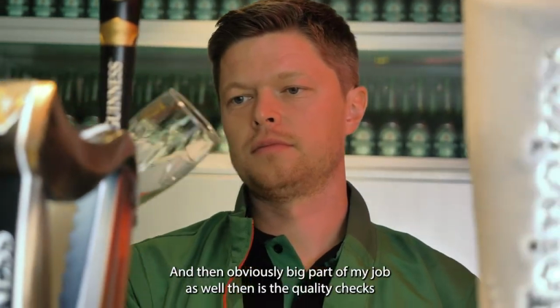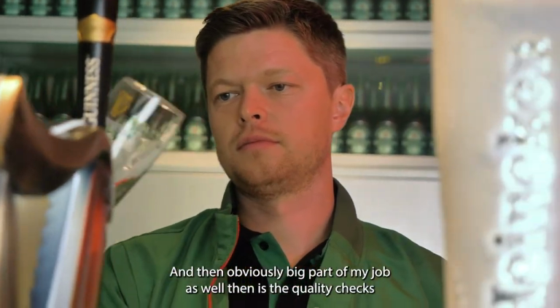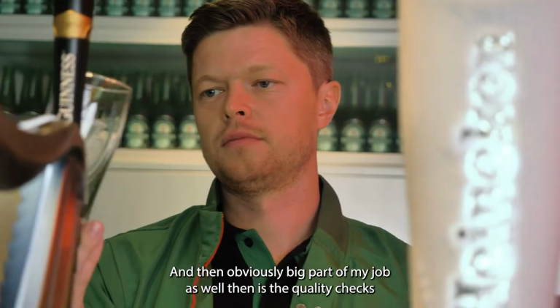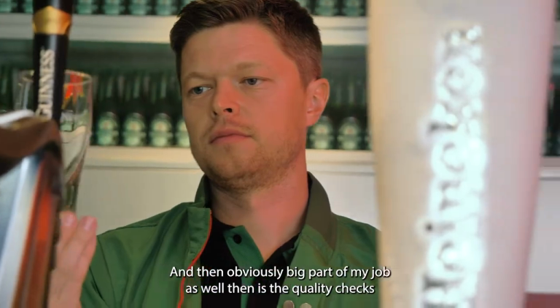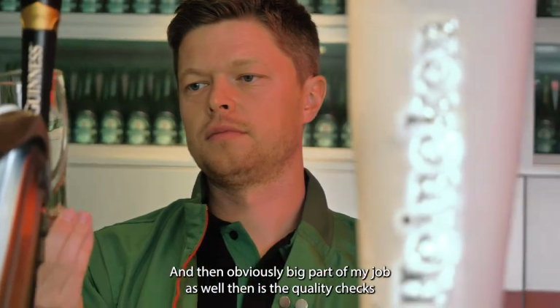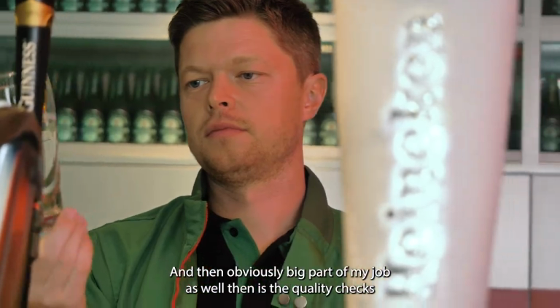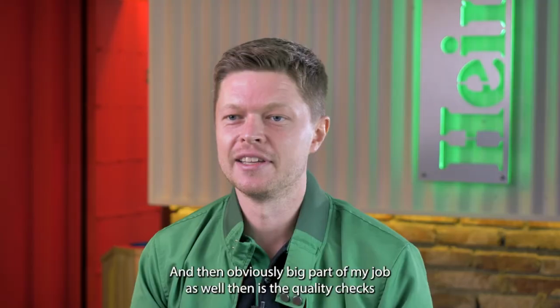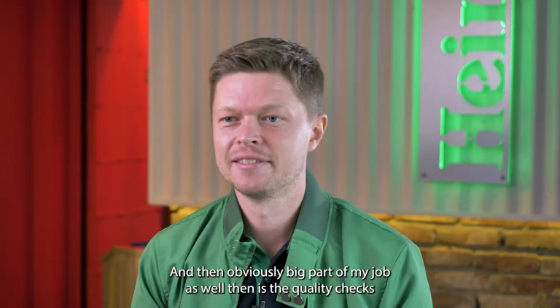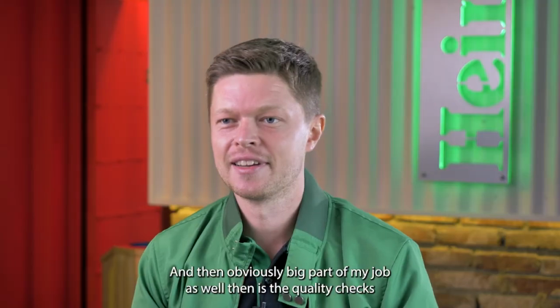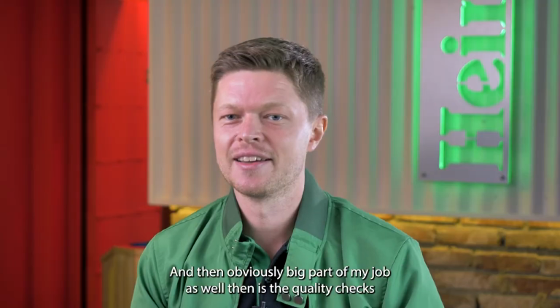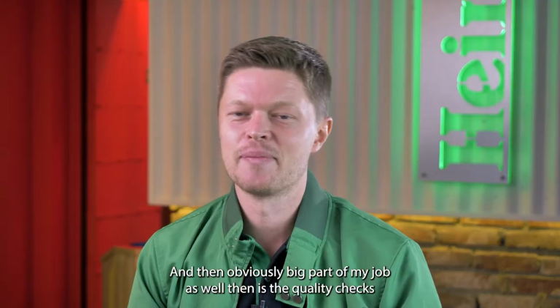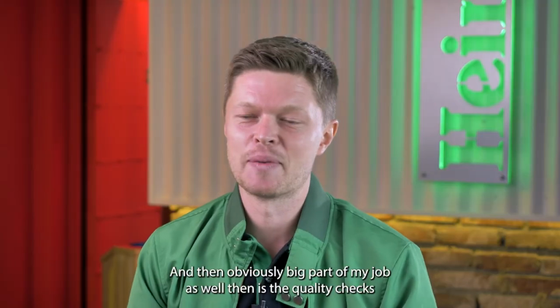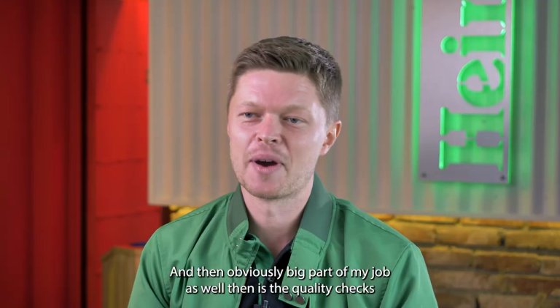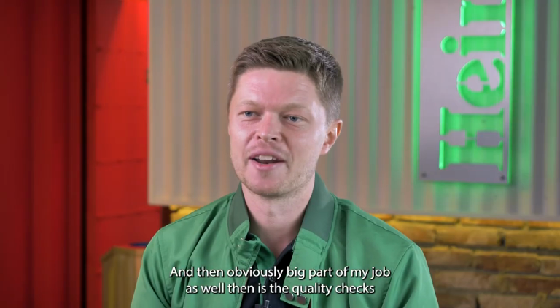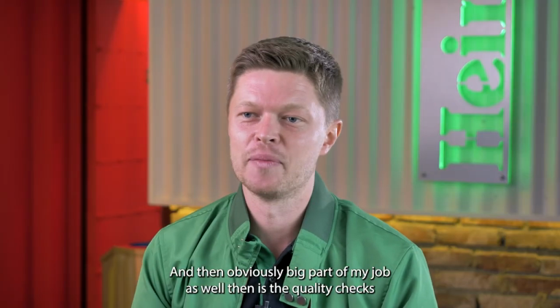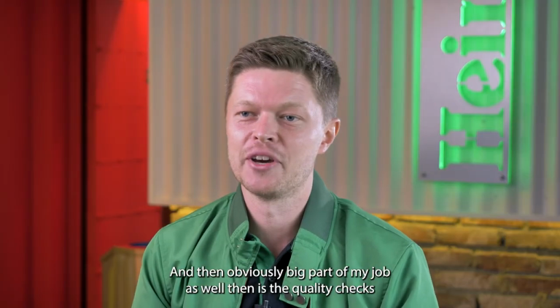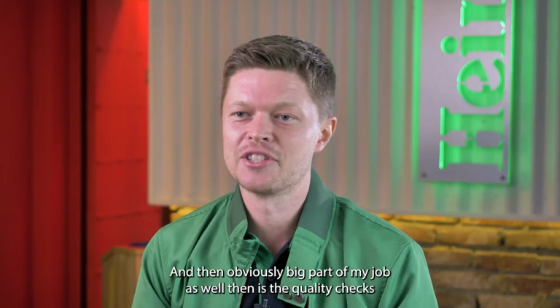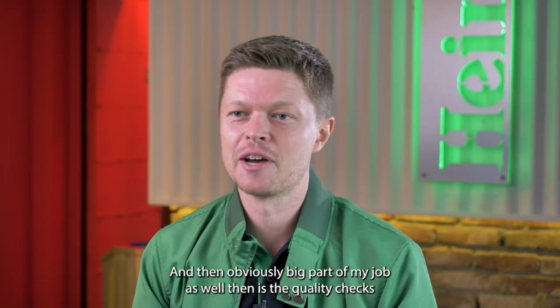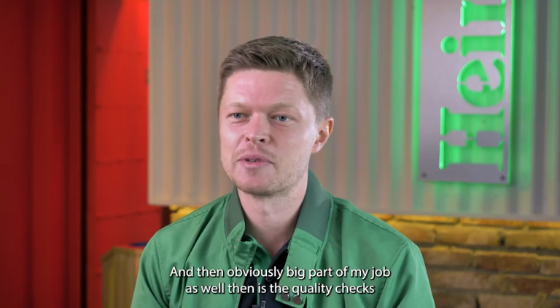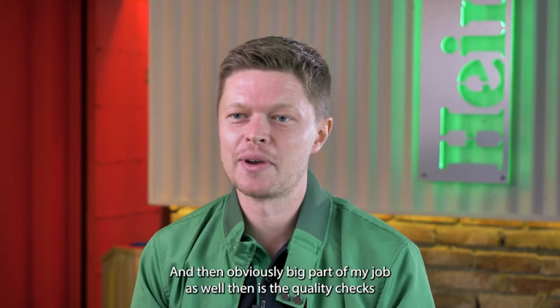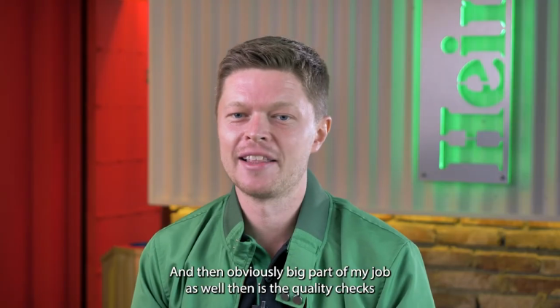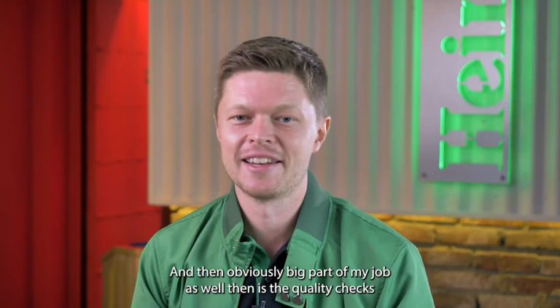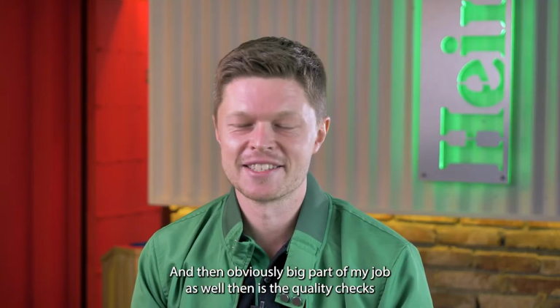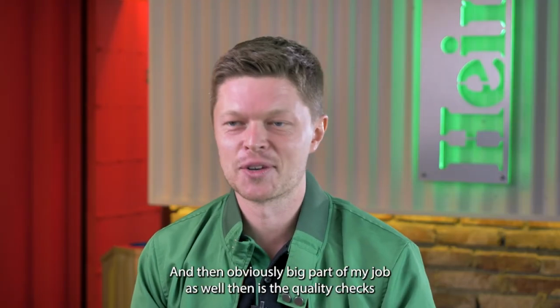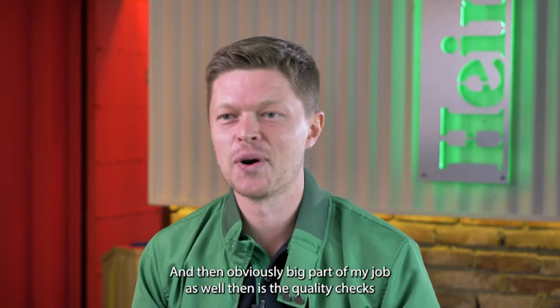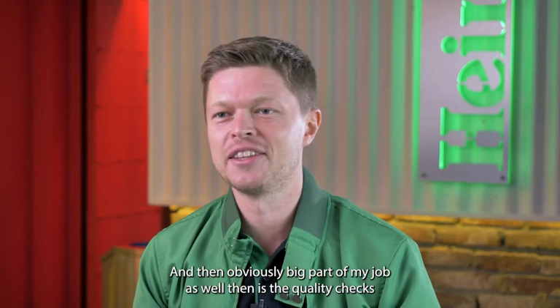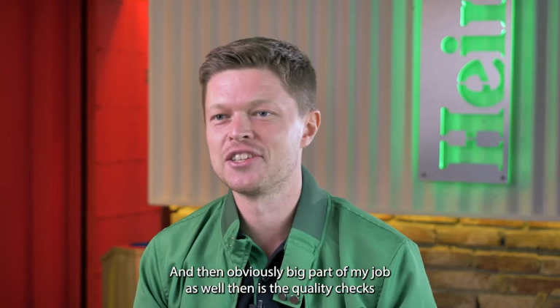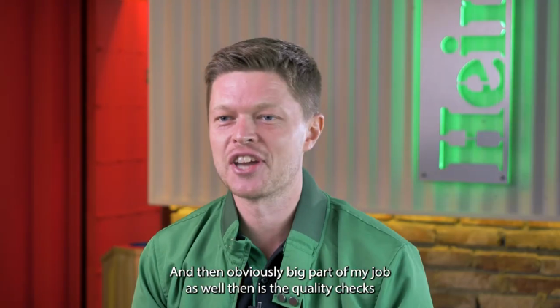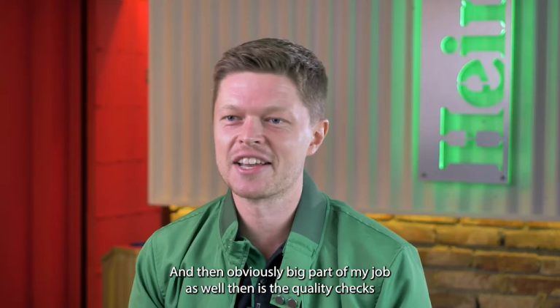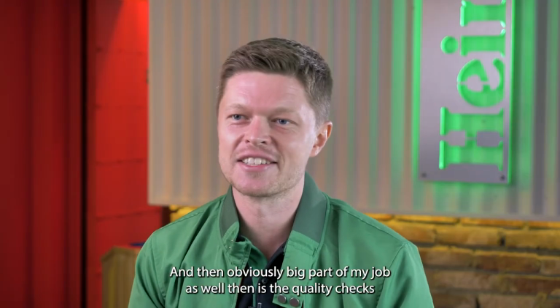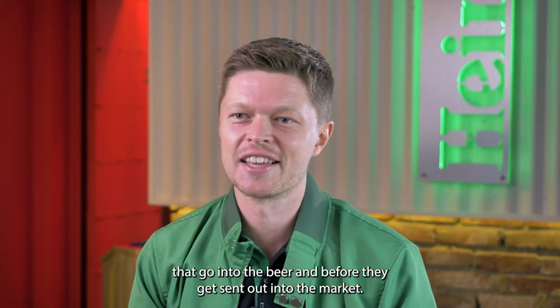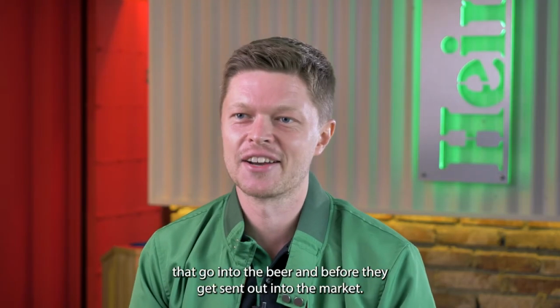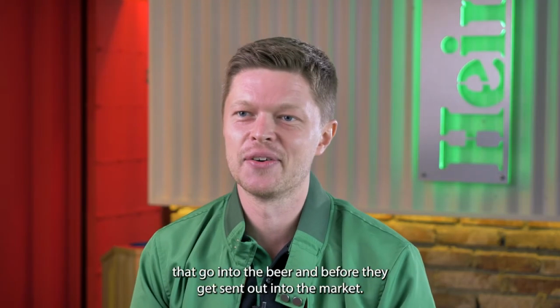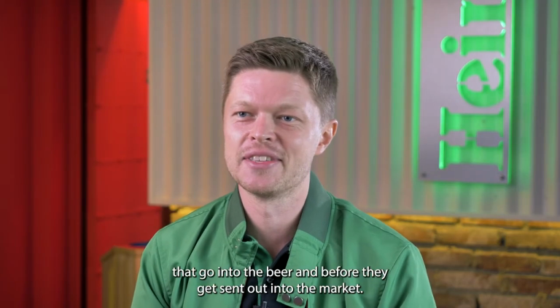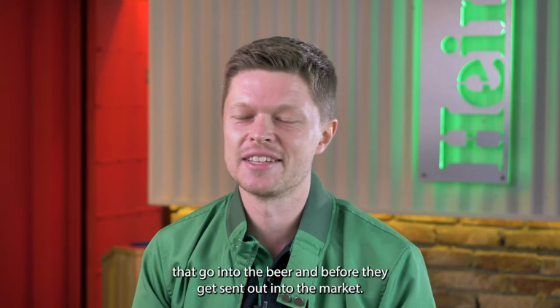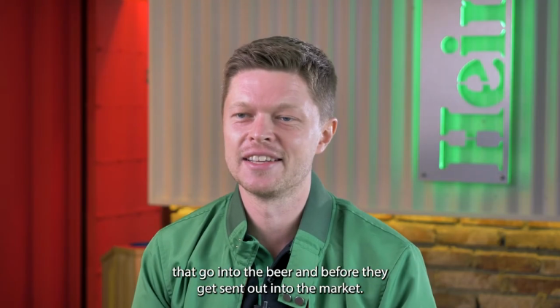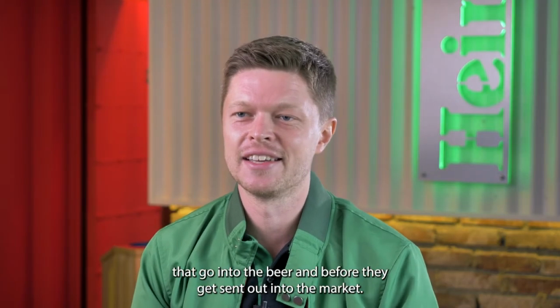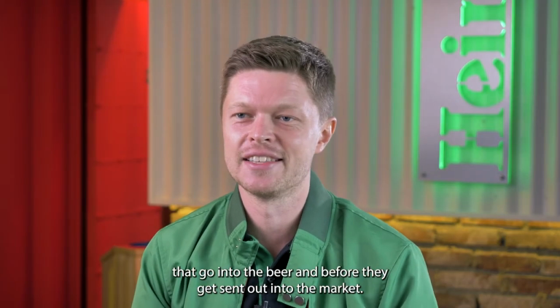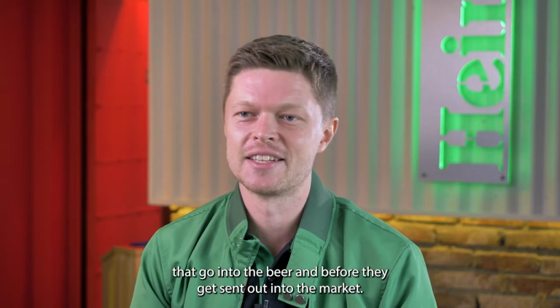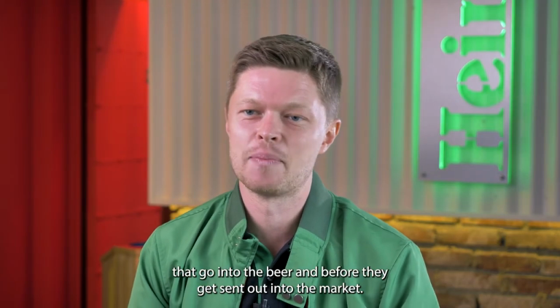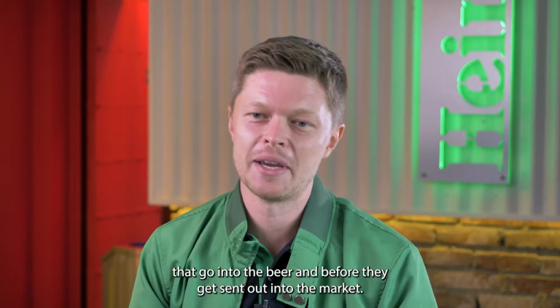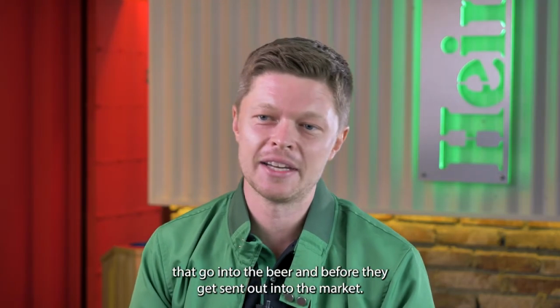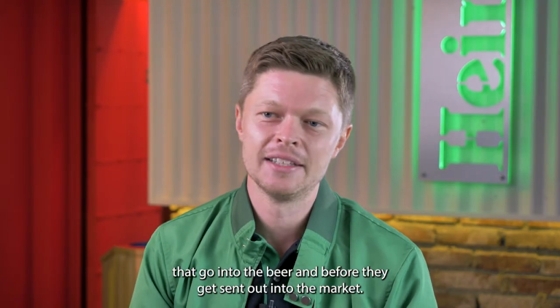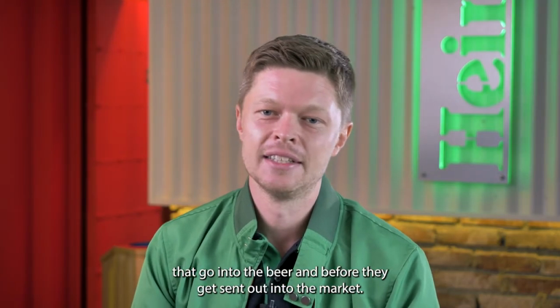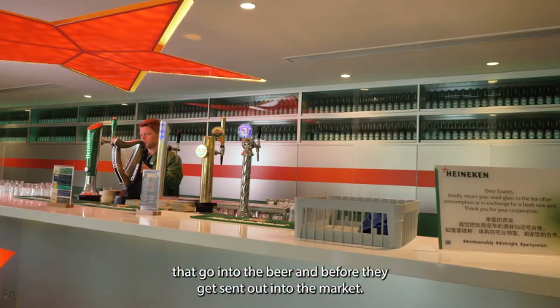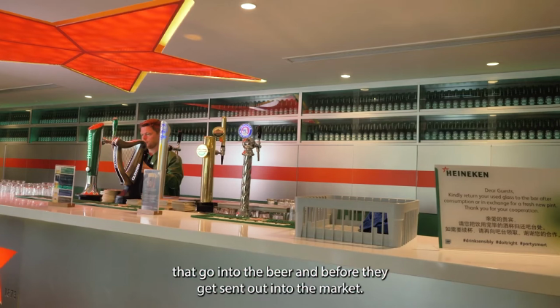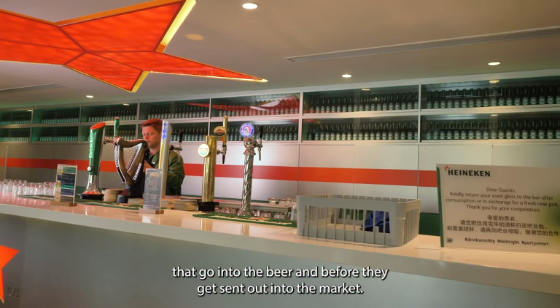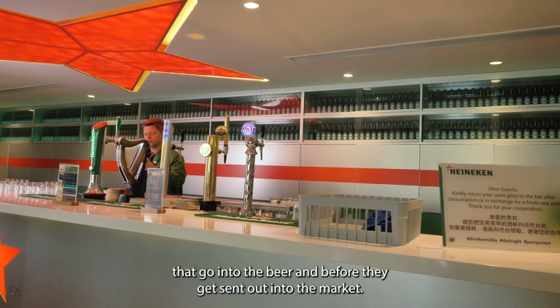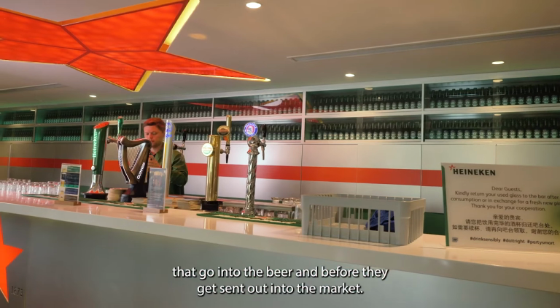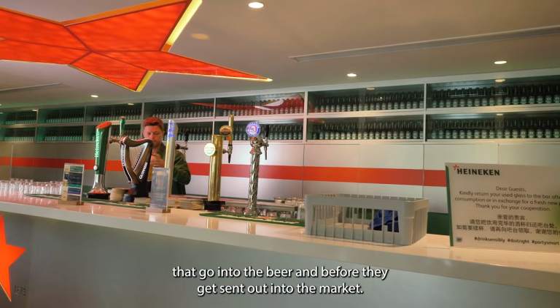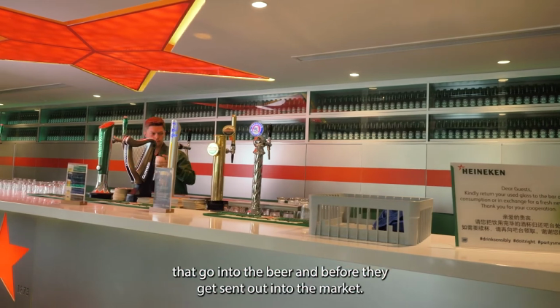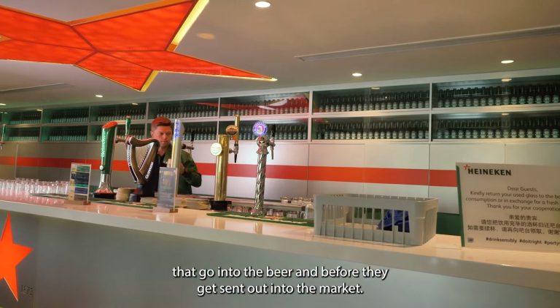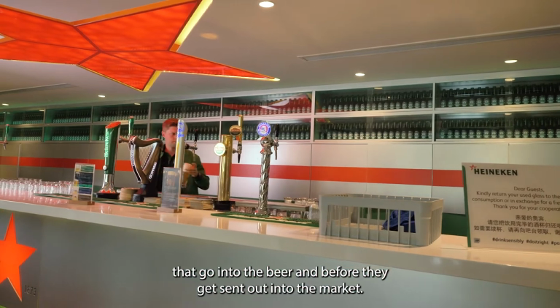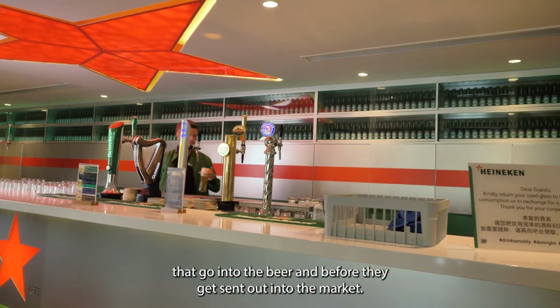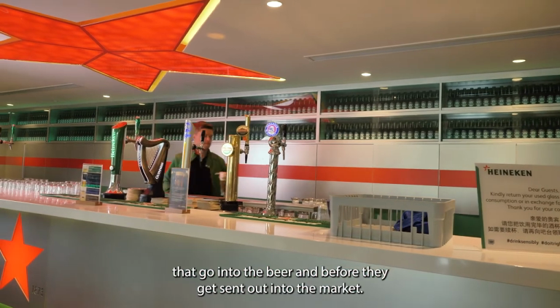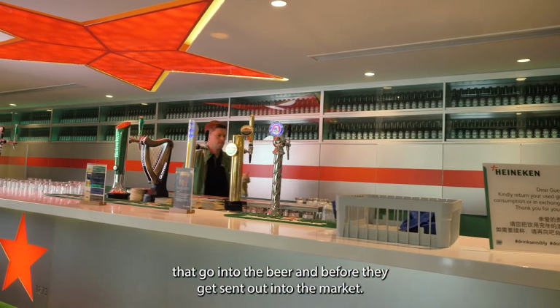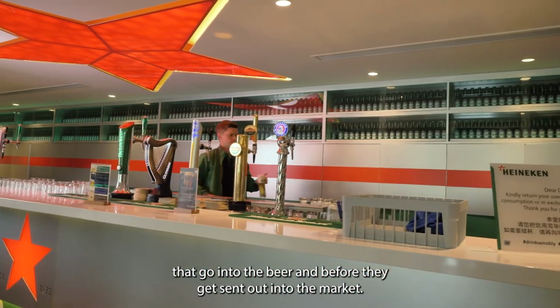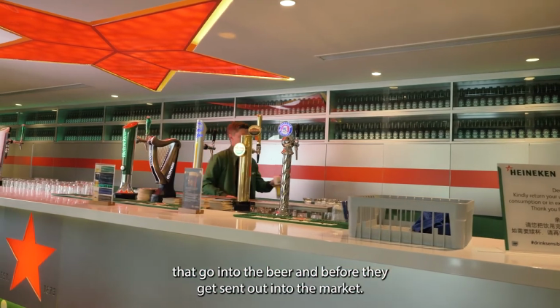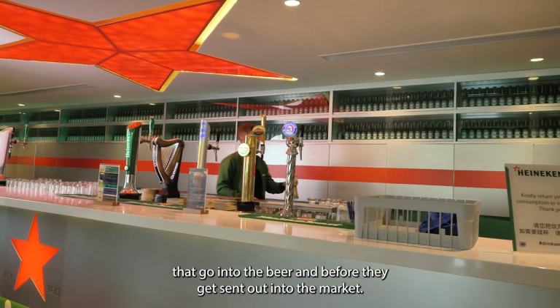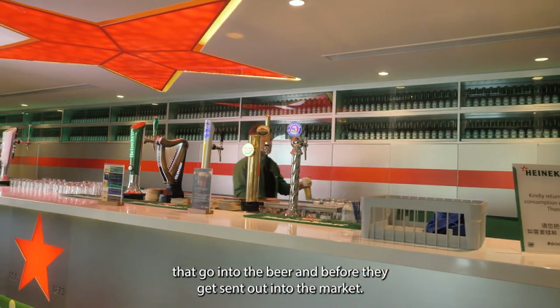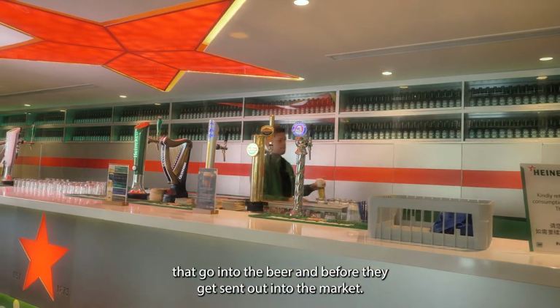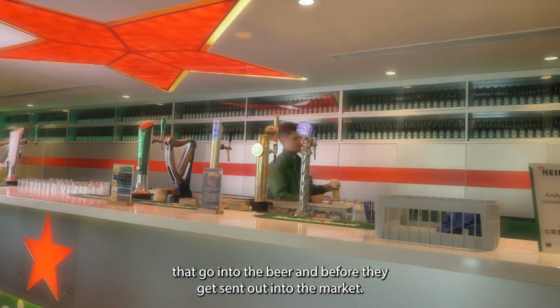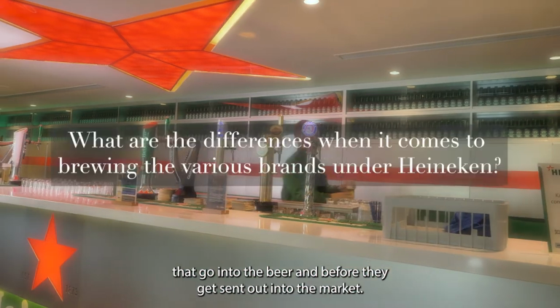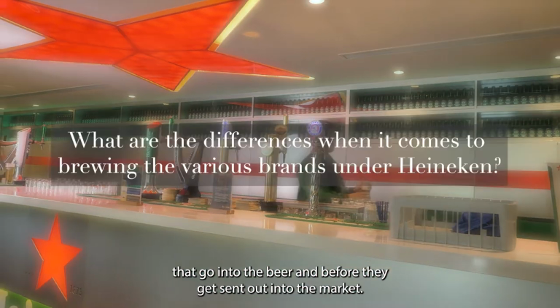And then obviously a big part of my job as well is the quality checks that go into the beer before they get sent out into the market.